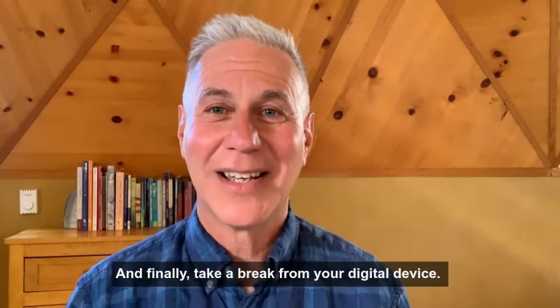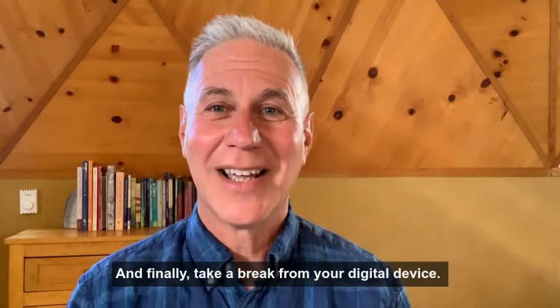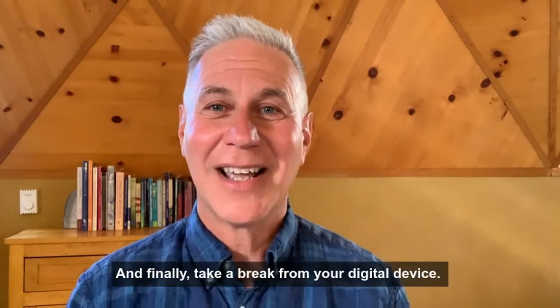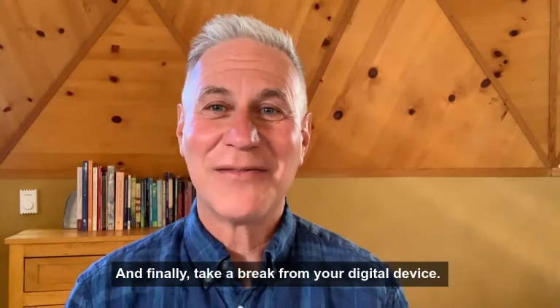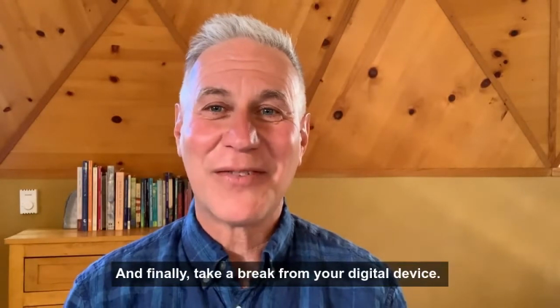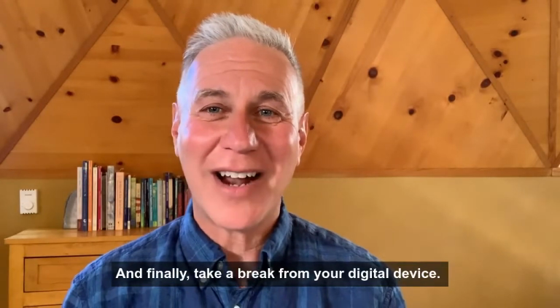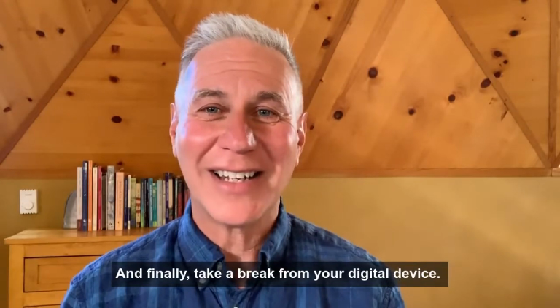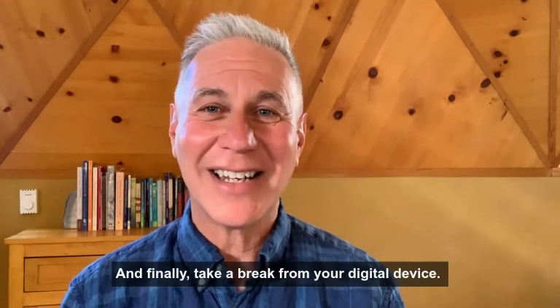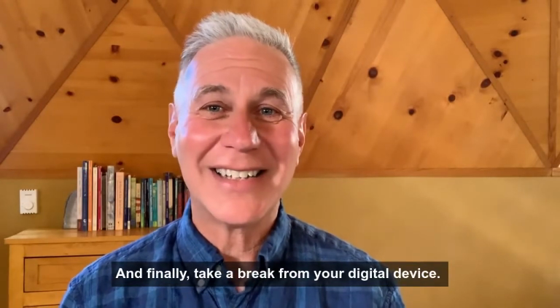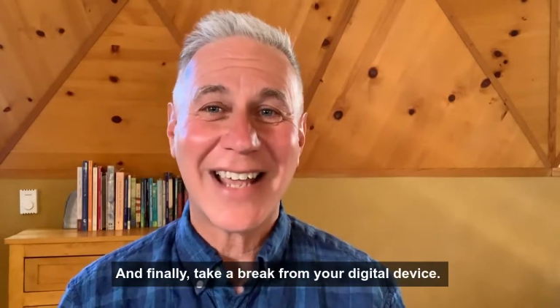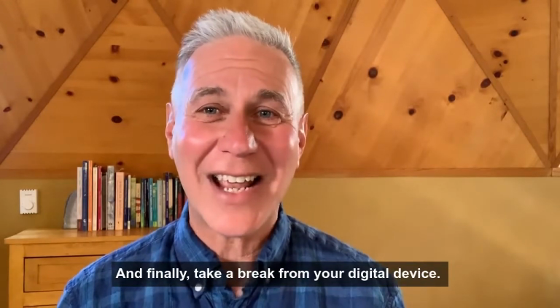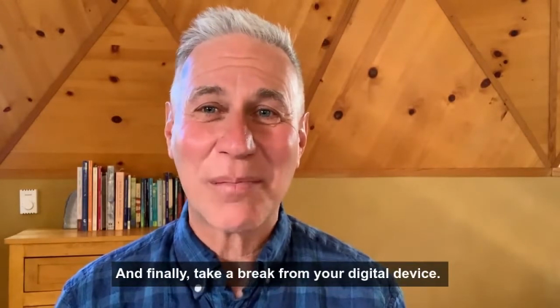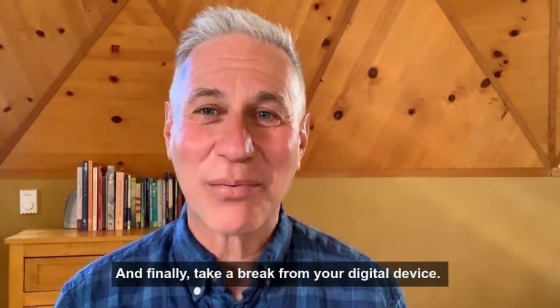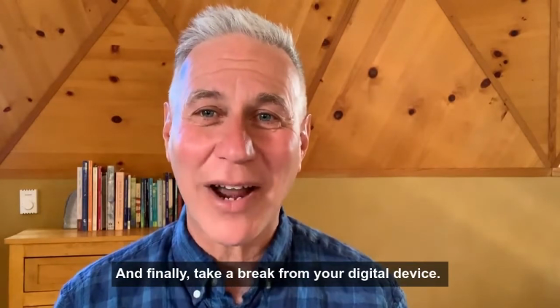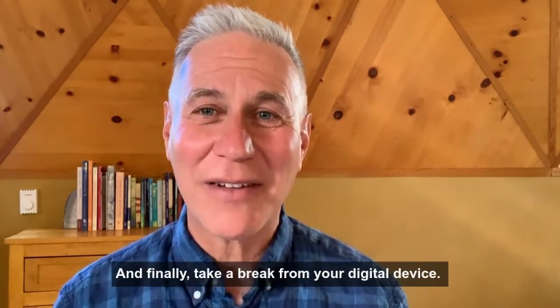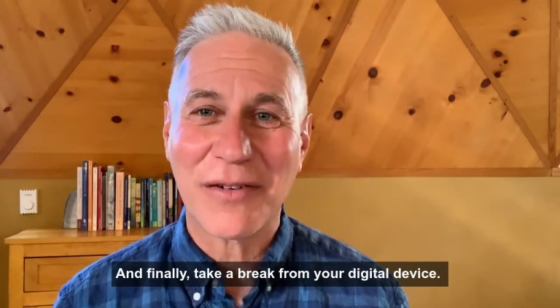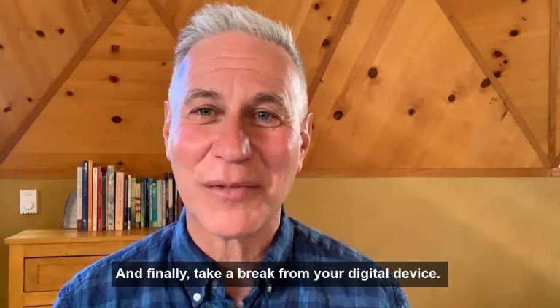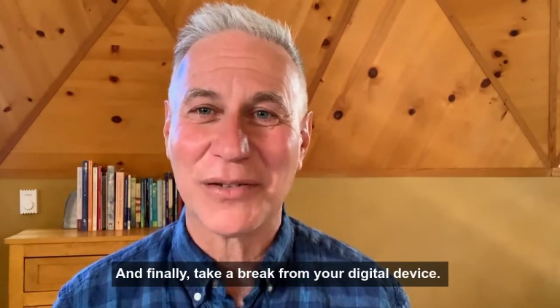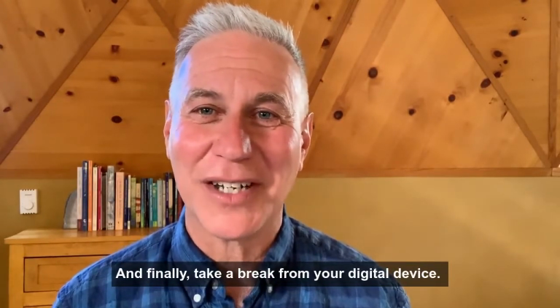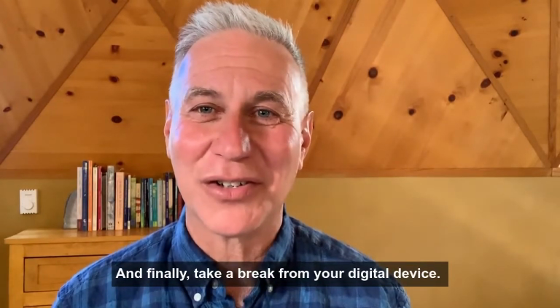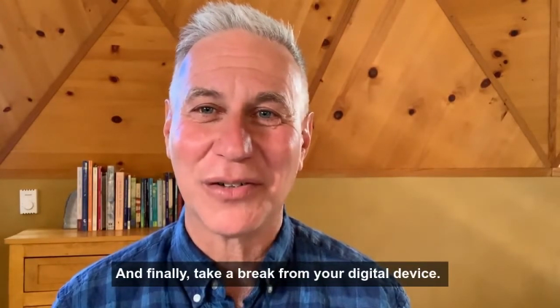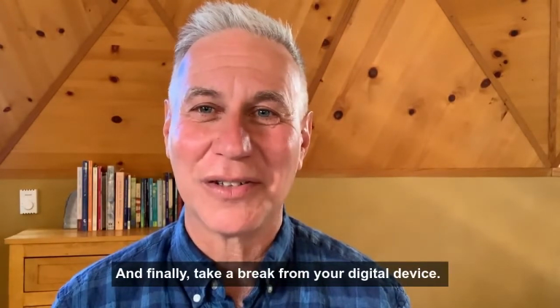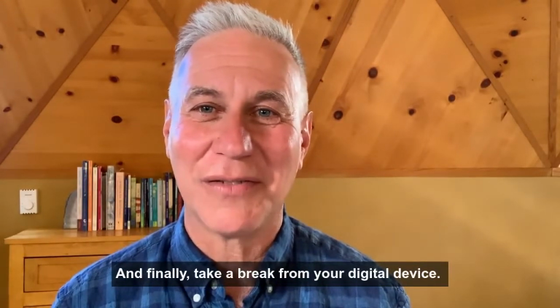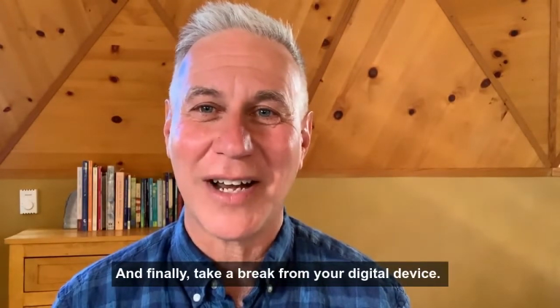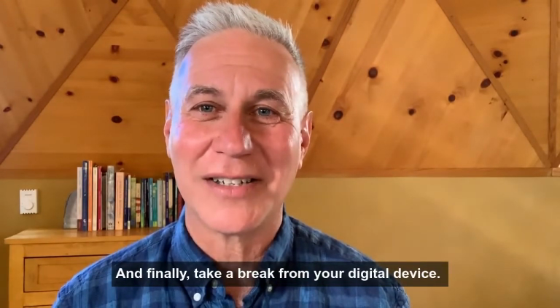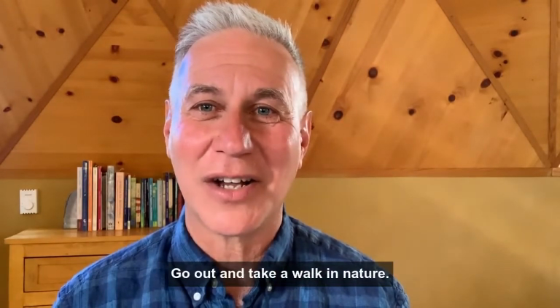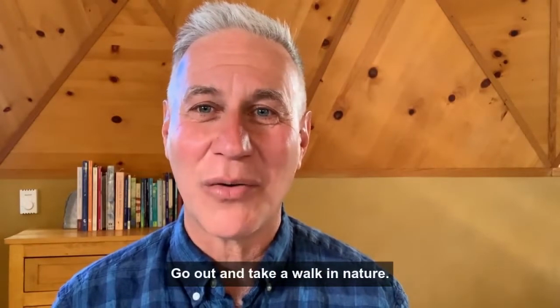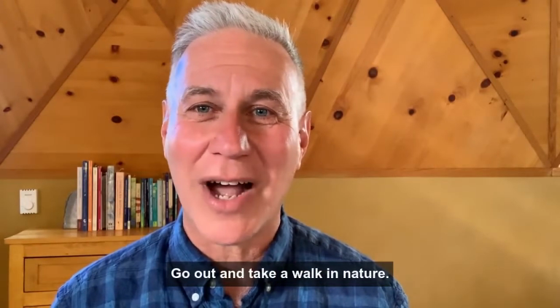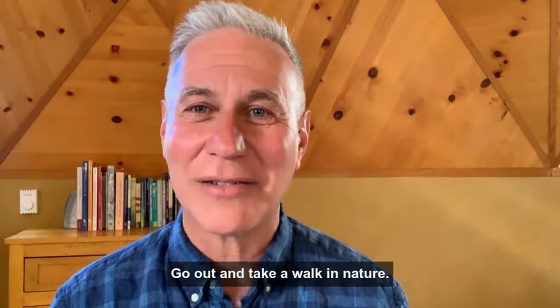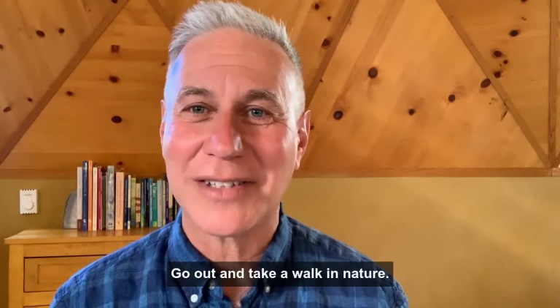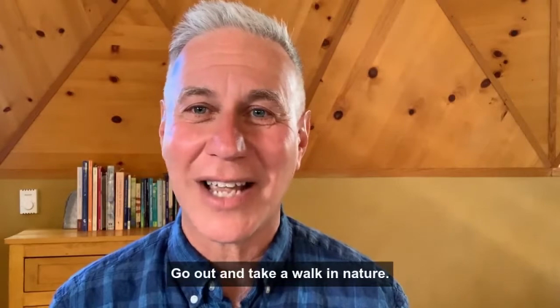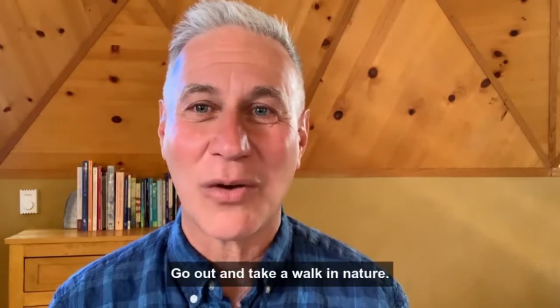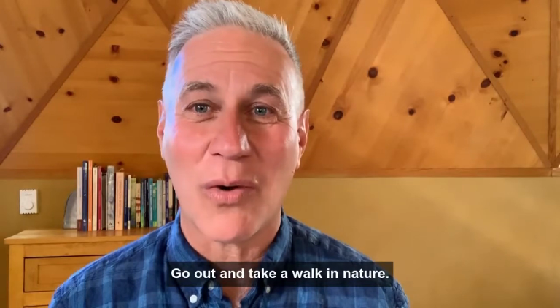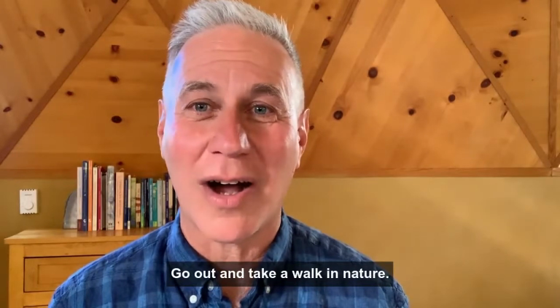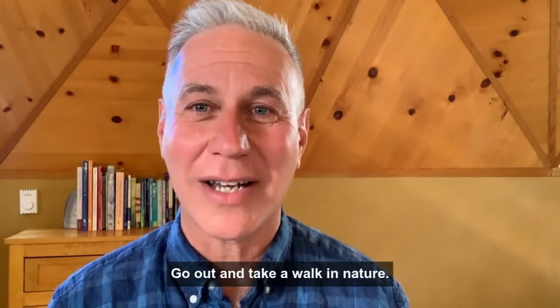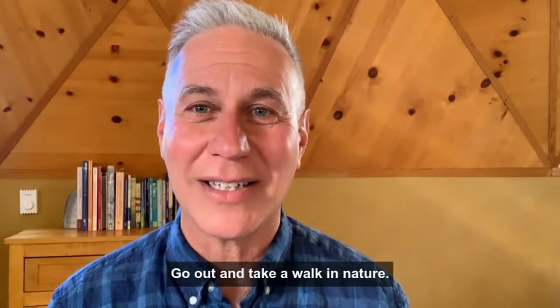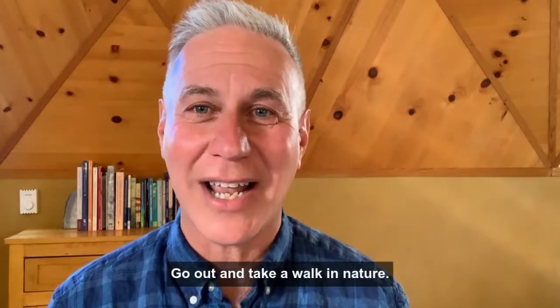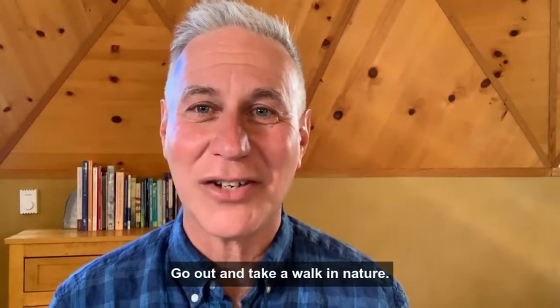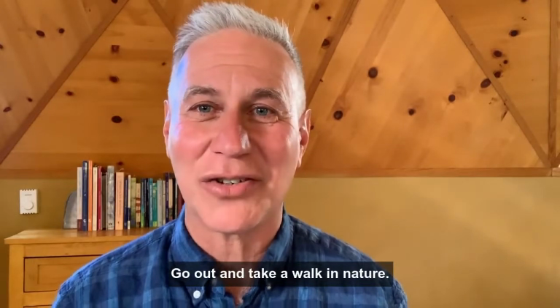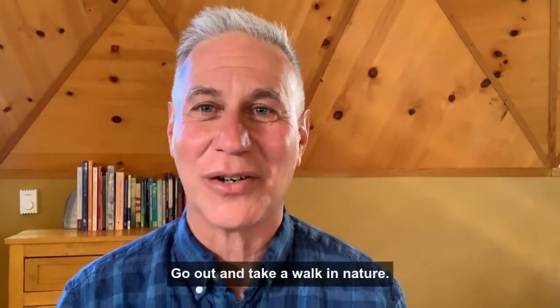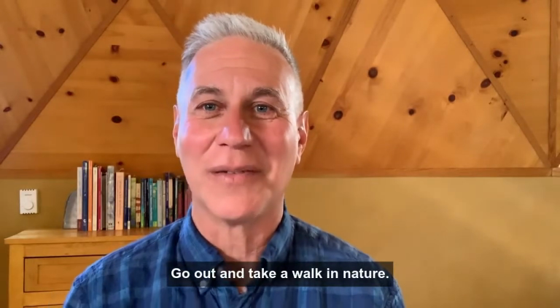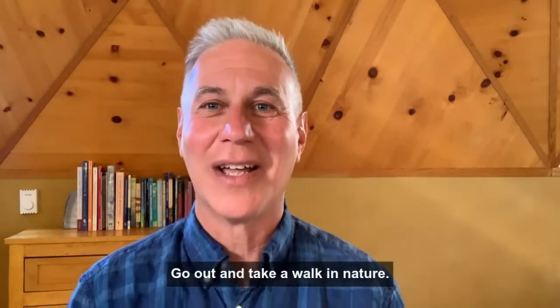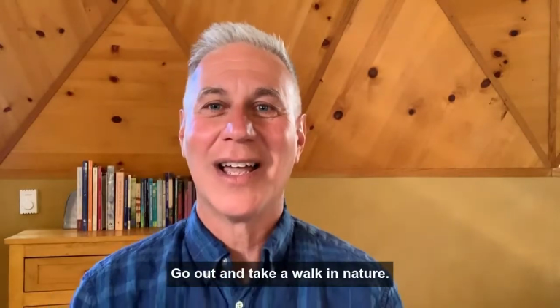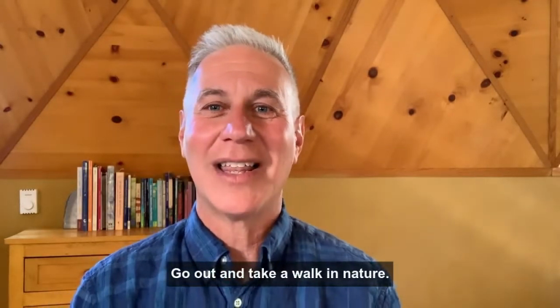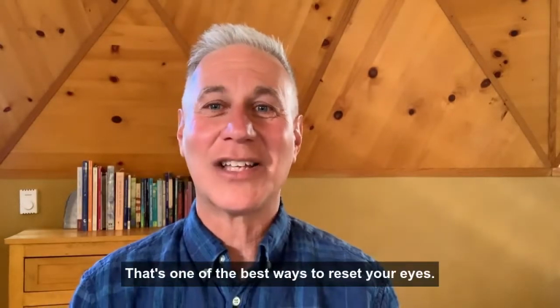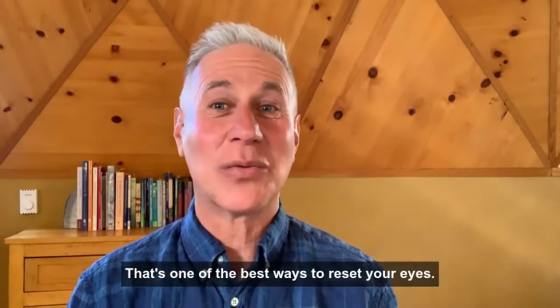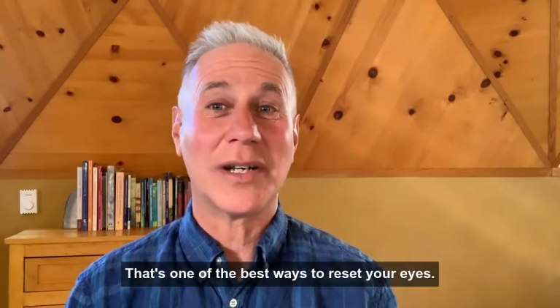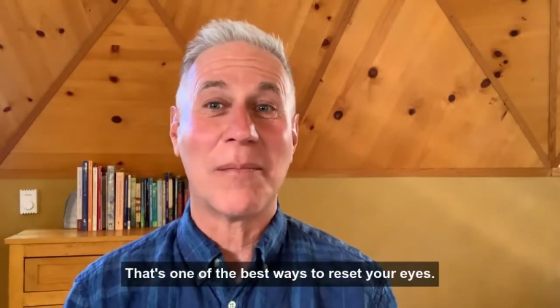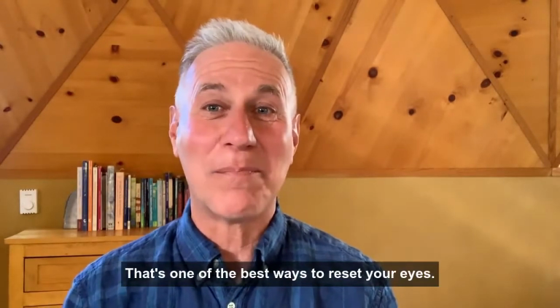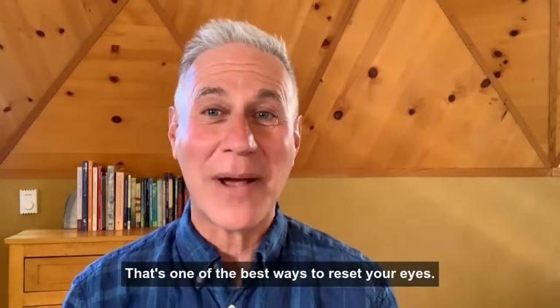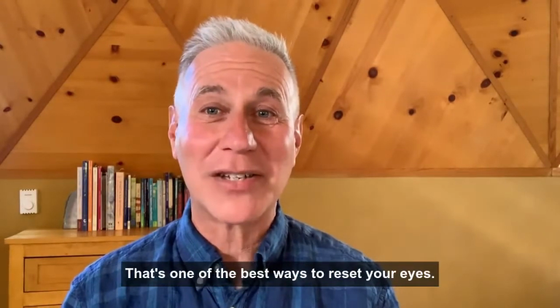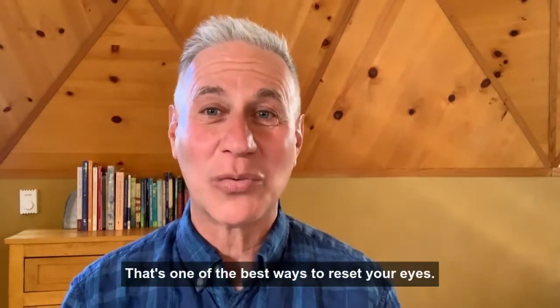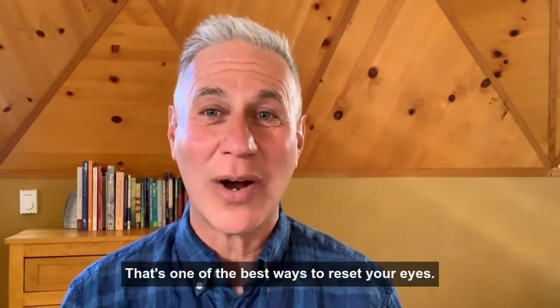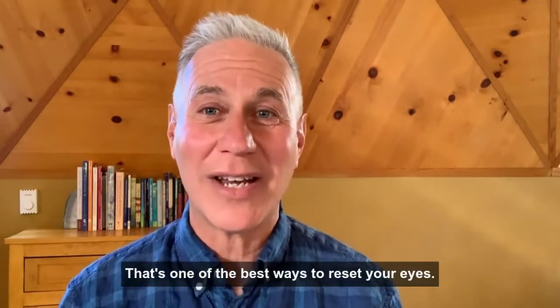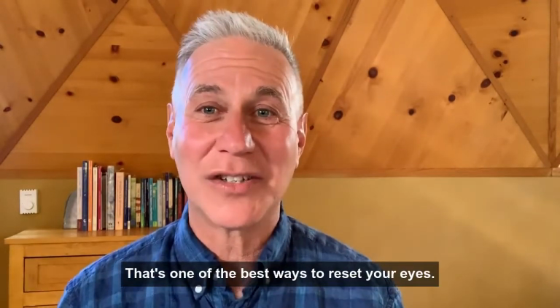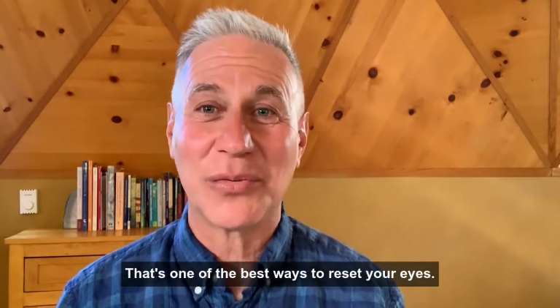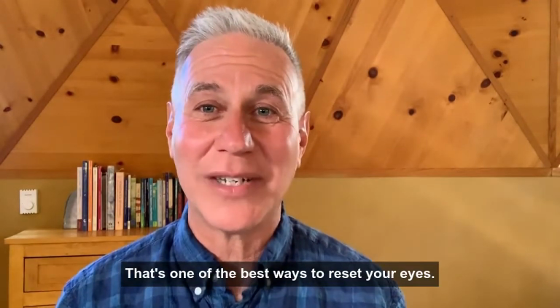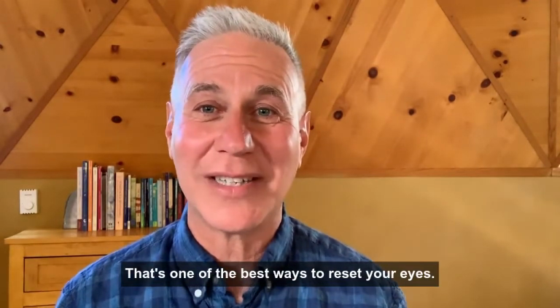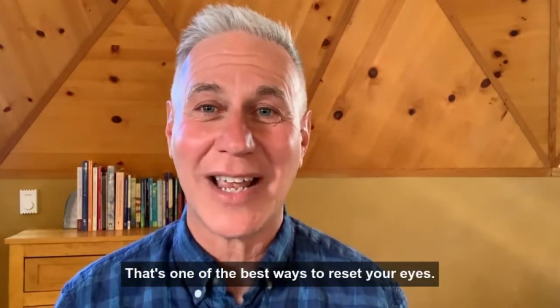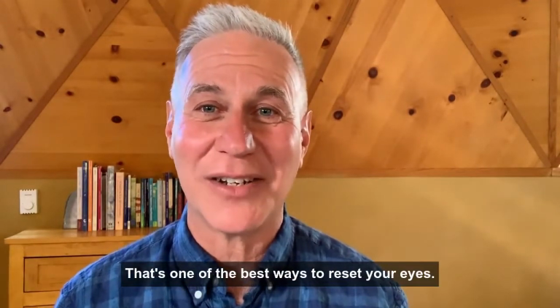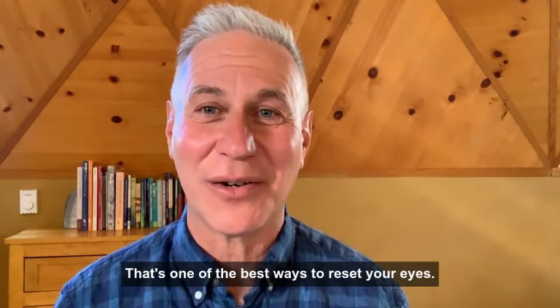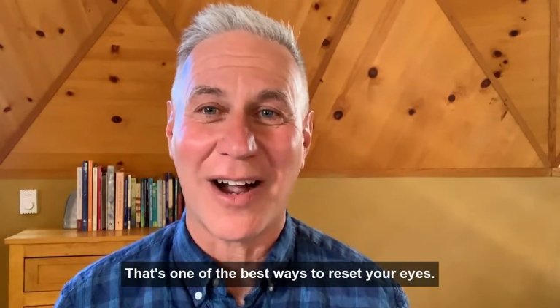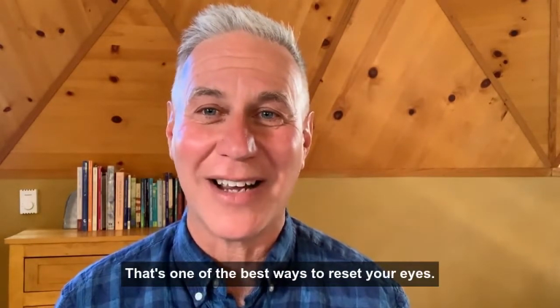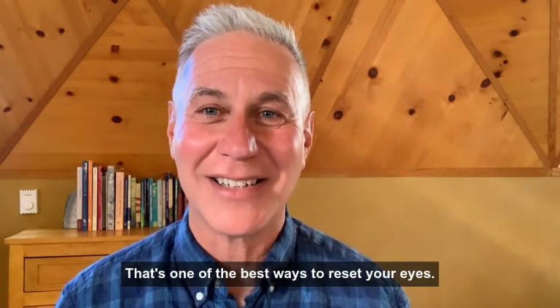And finally, take a break from your digital device. Go out and take a walk in nature. That's one of the best ways to reset your eyes.